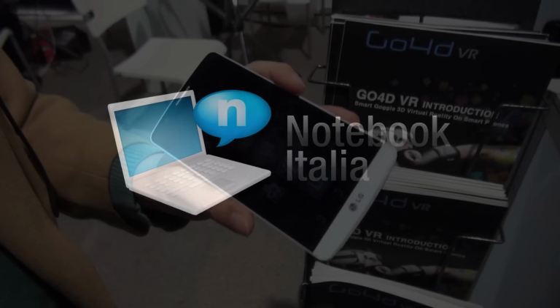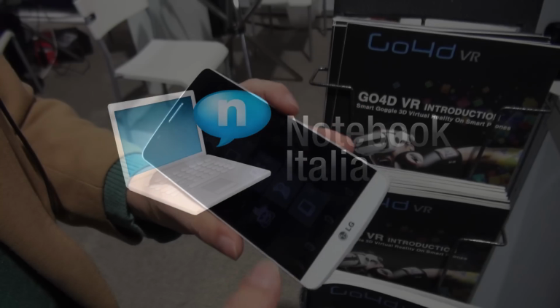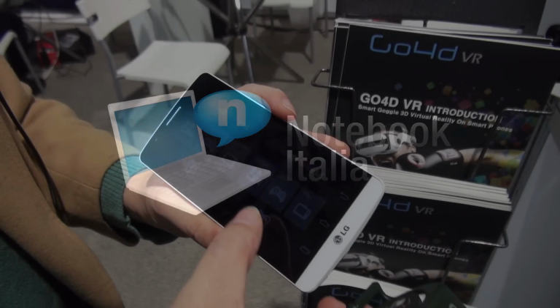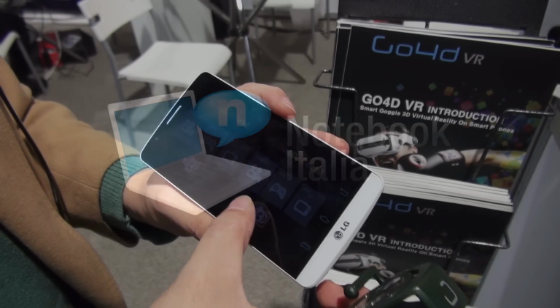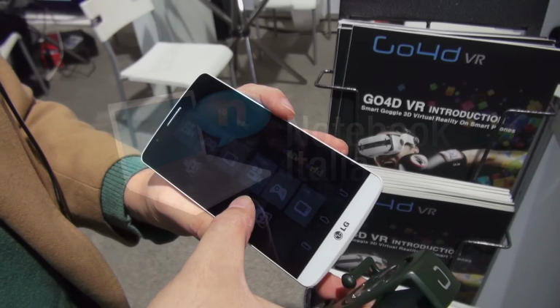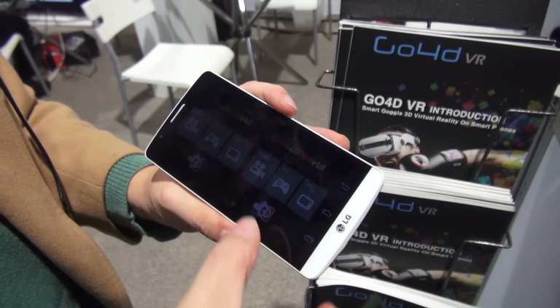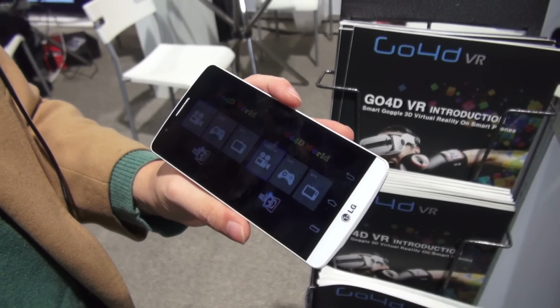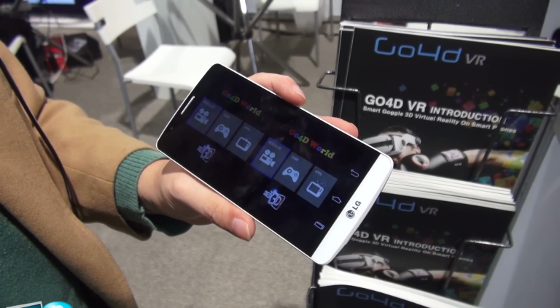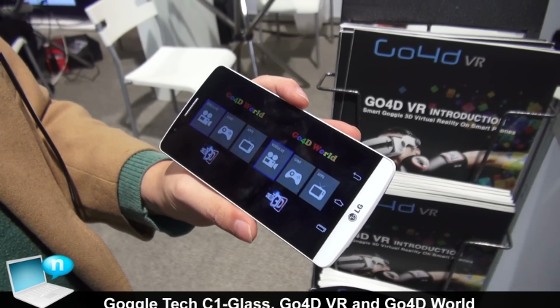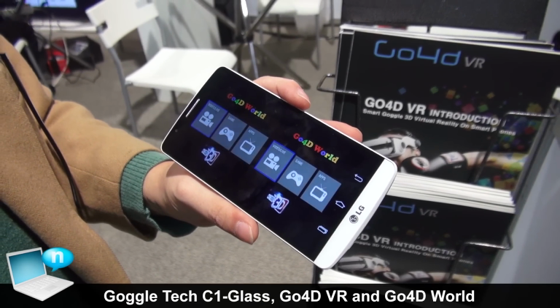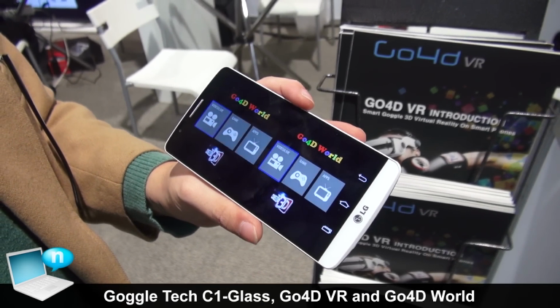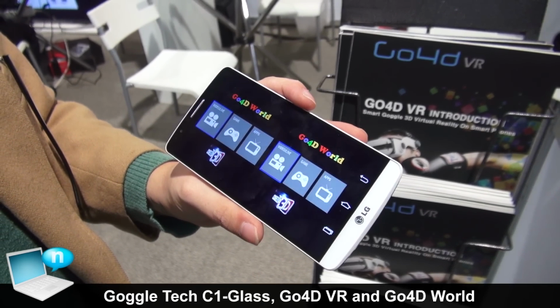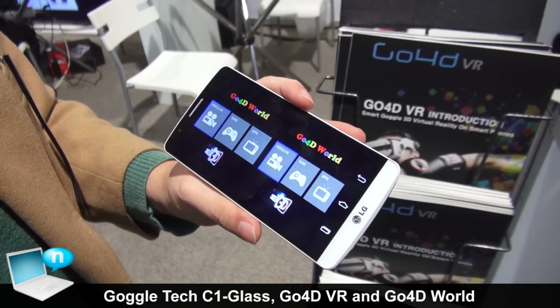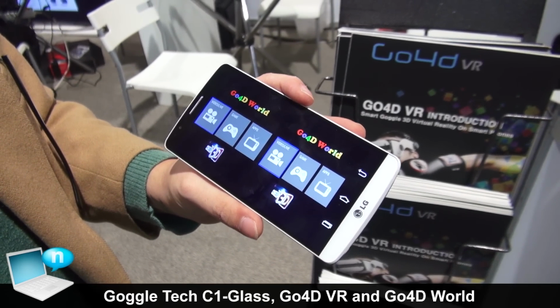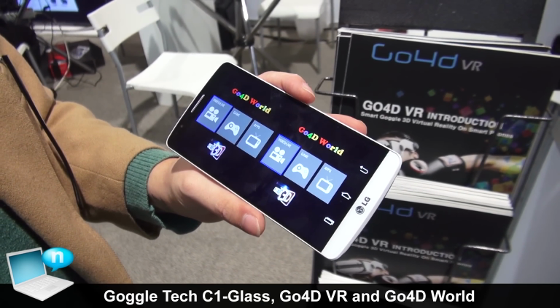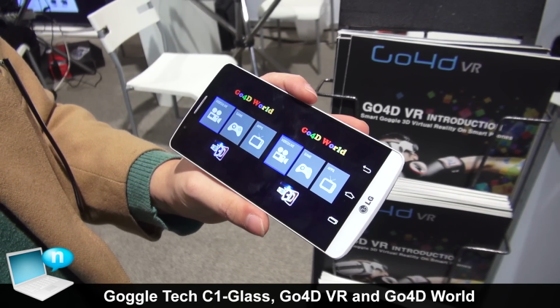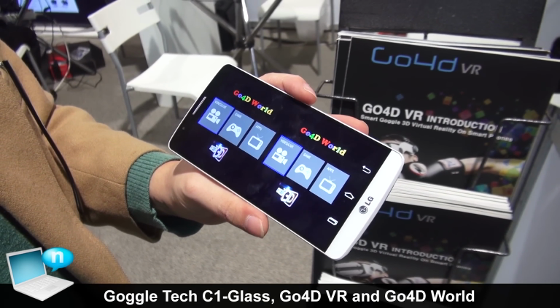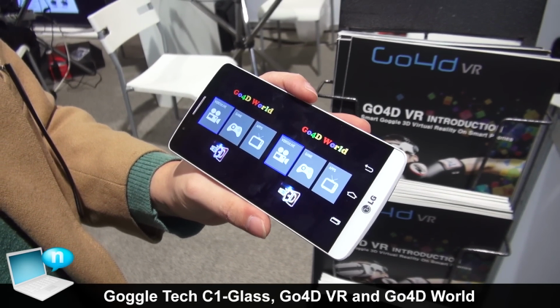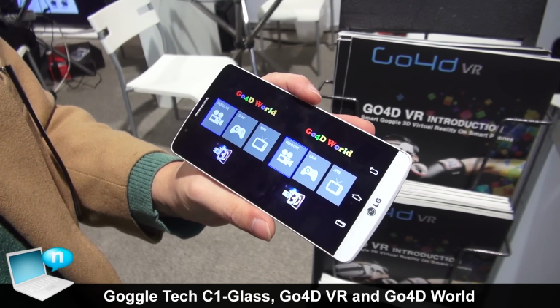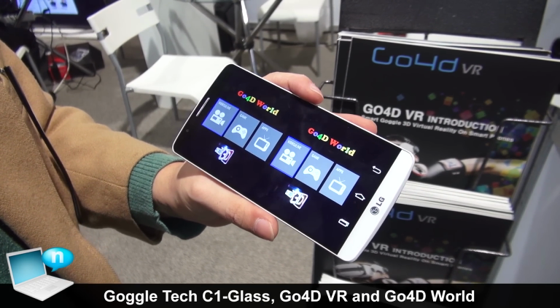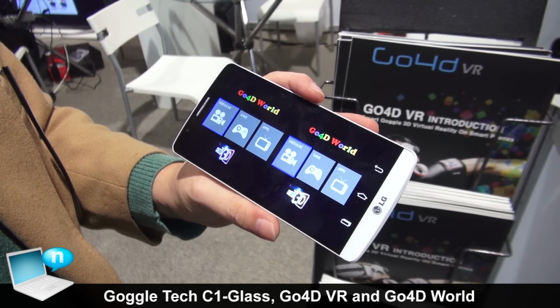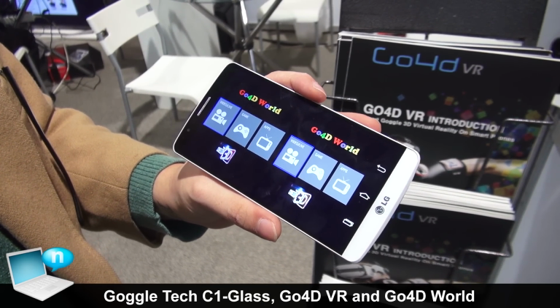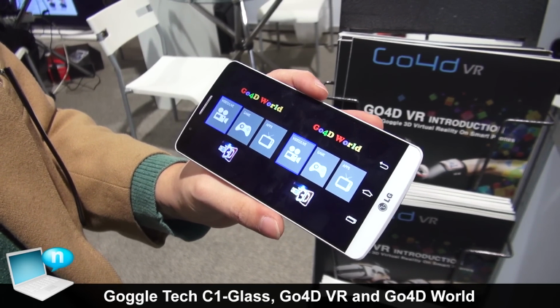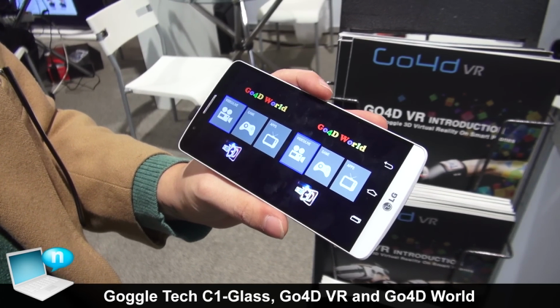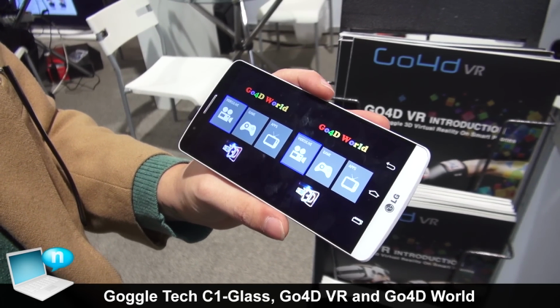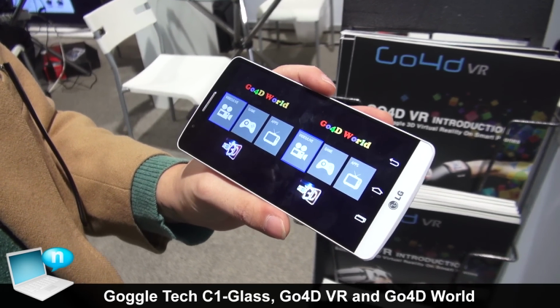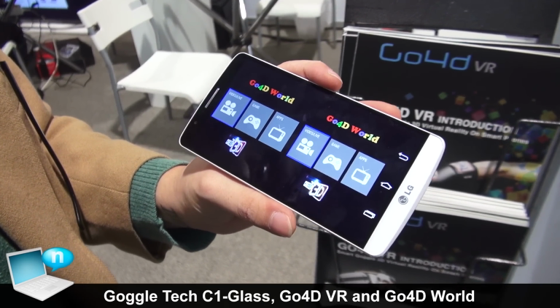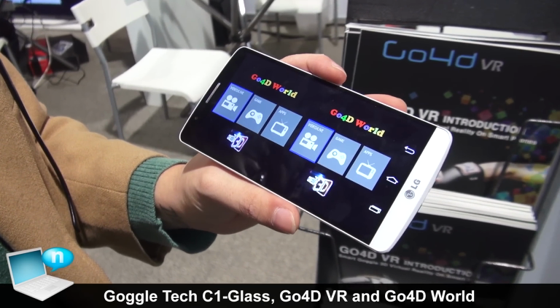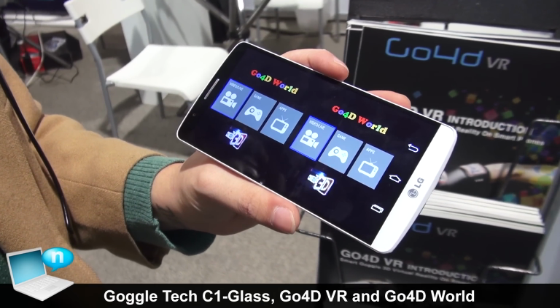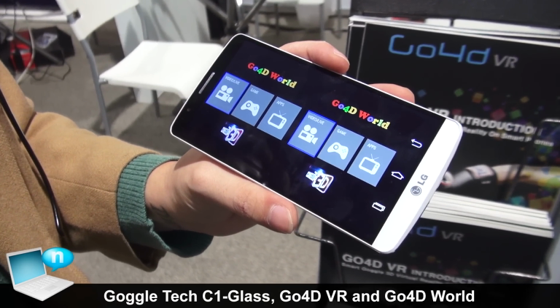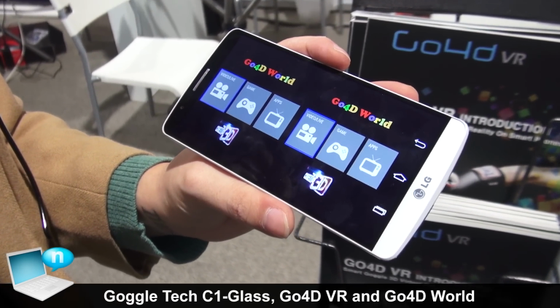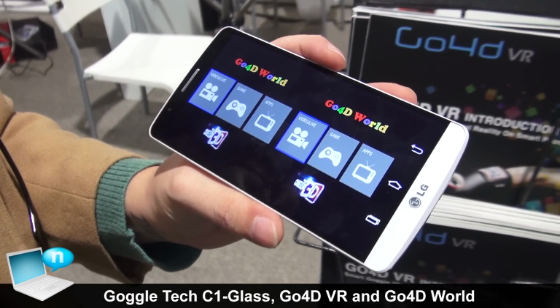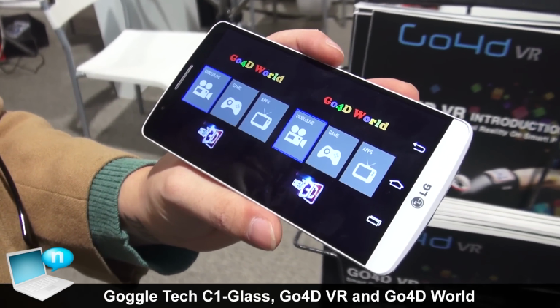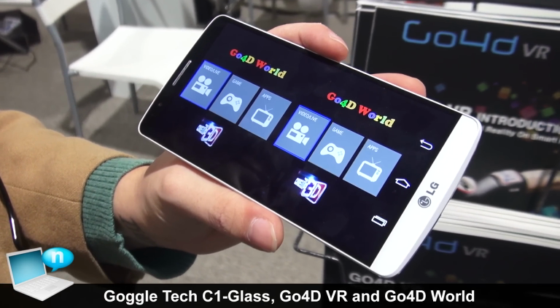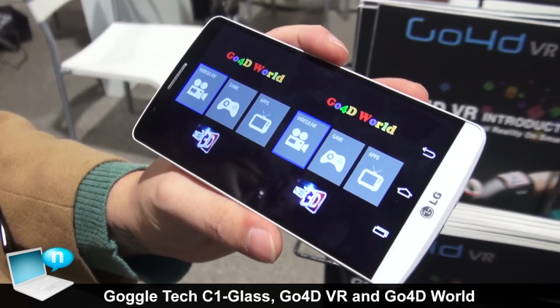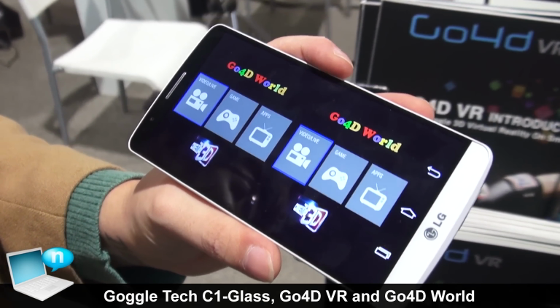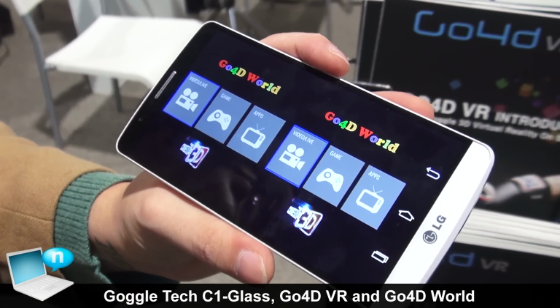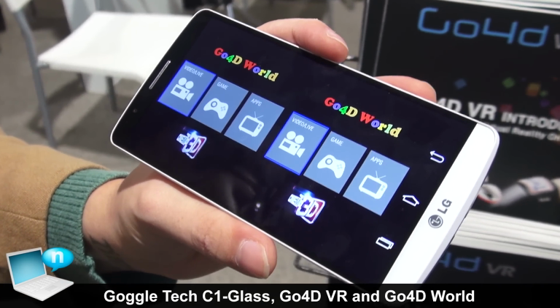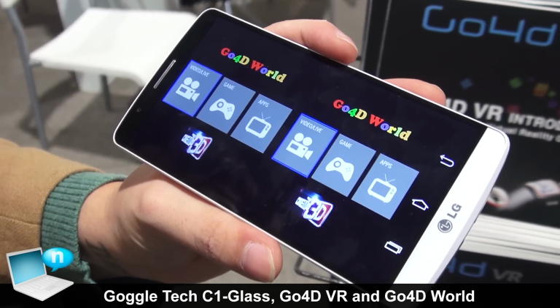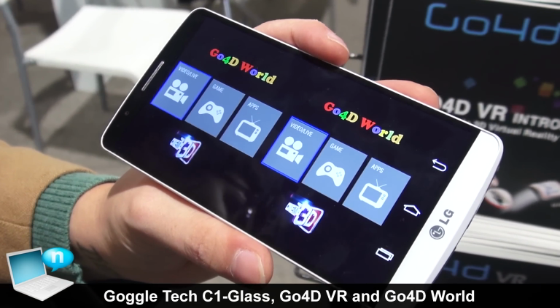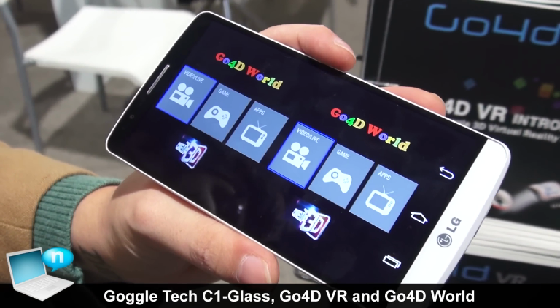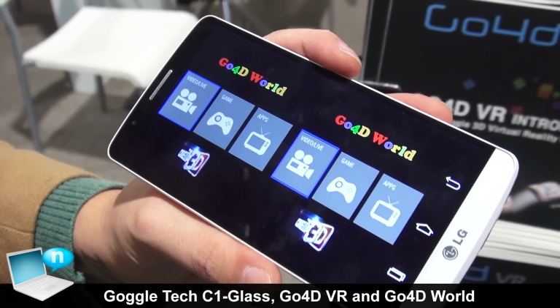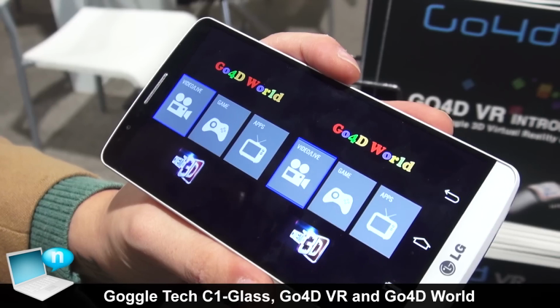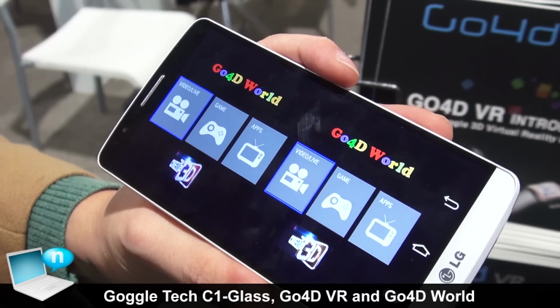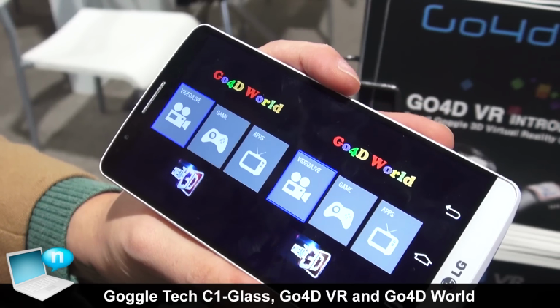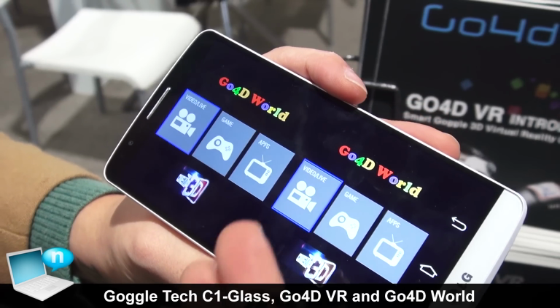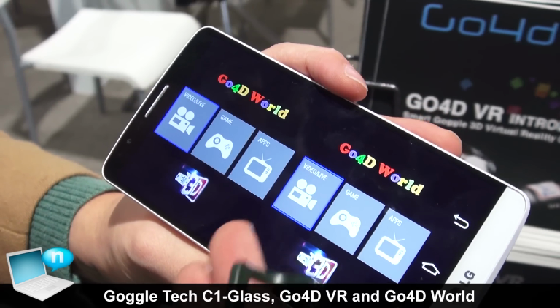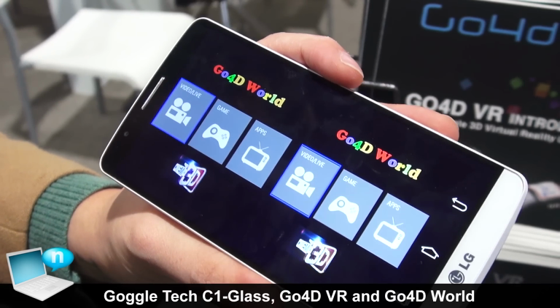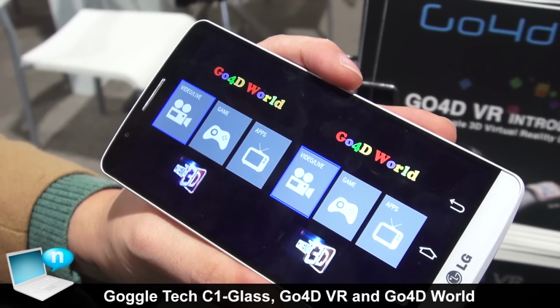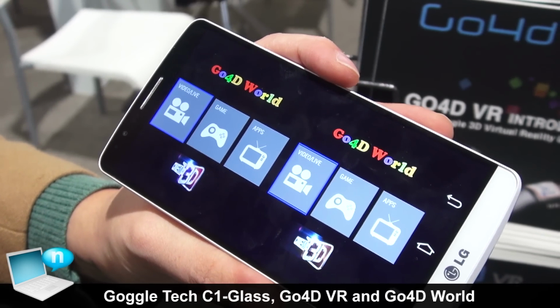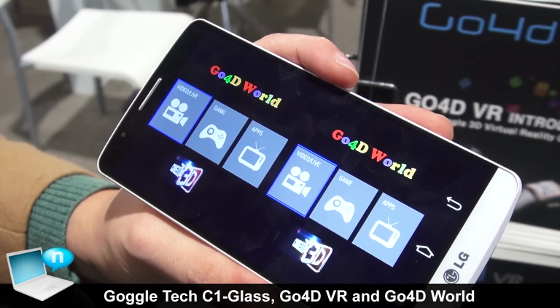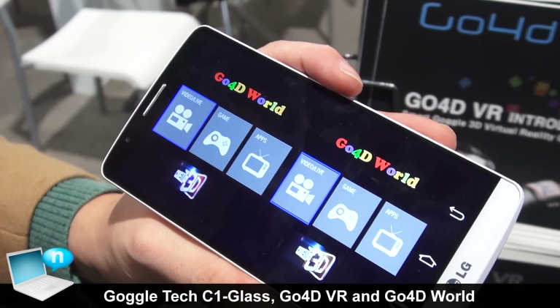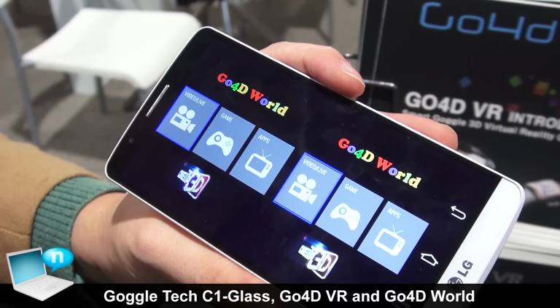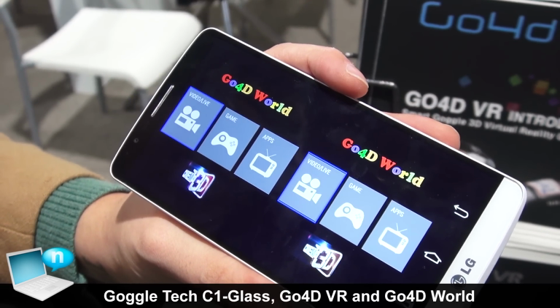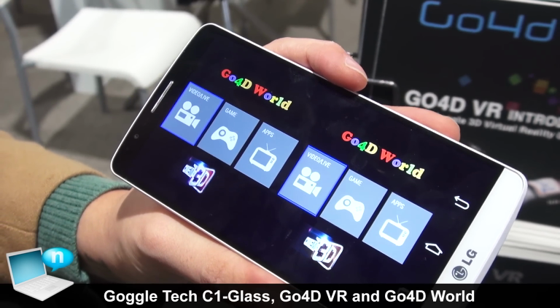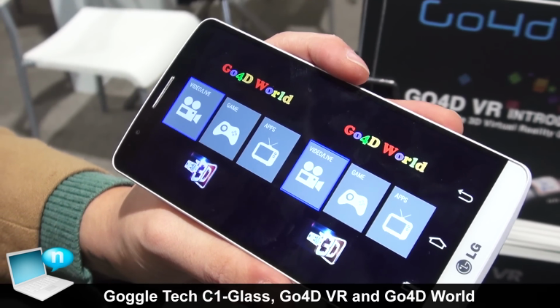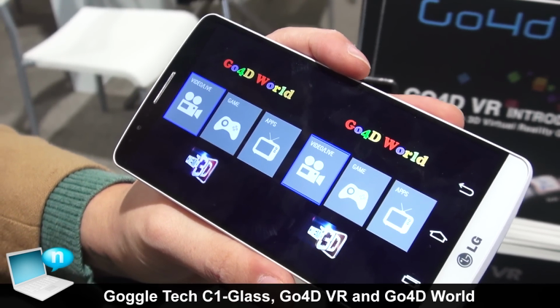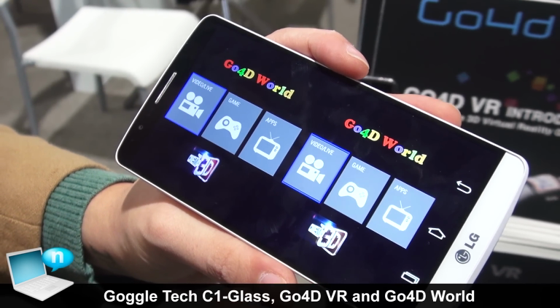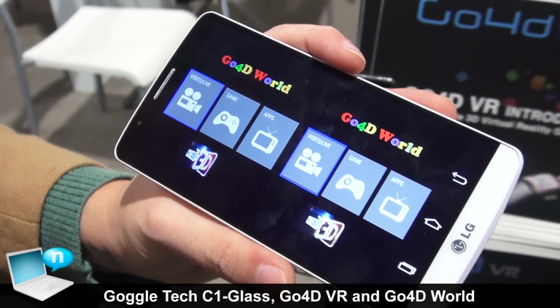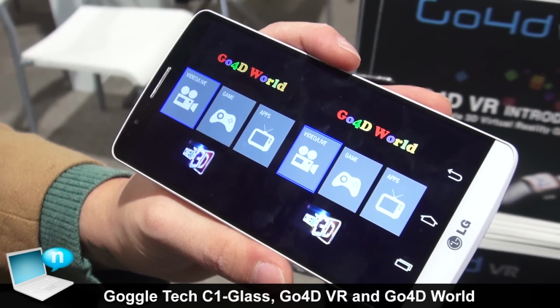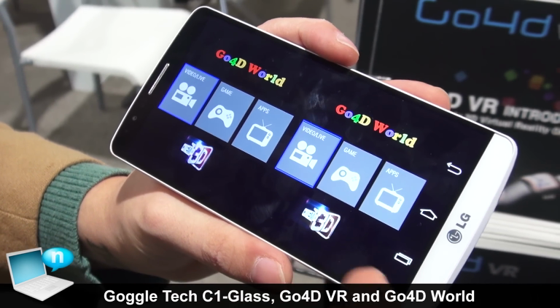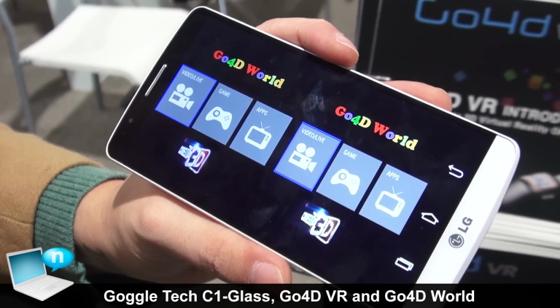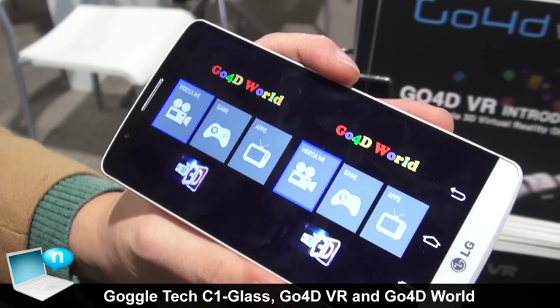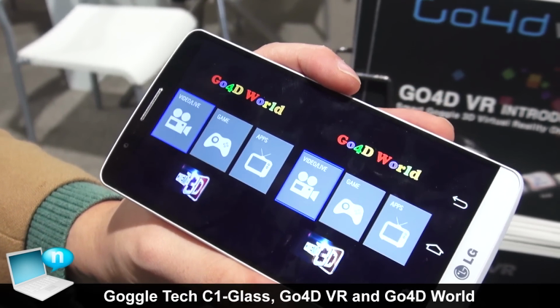What we have here is our app which is Go4D World. It serves as a content hub for 3D content, games, movies, videos, and apps.